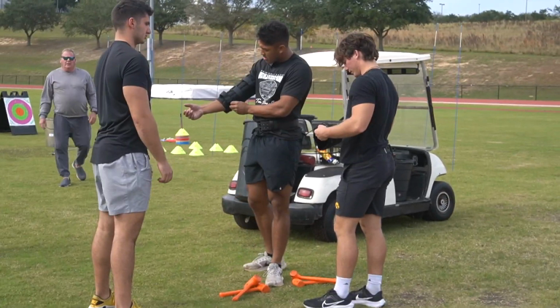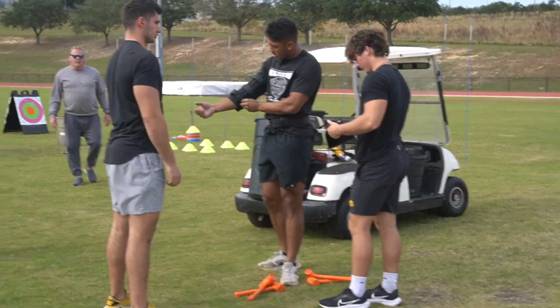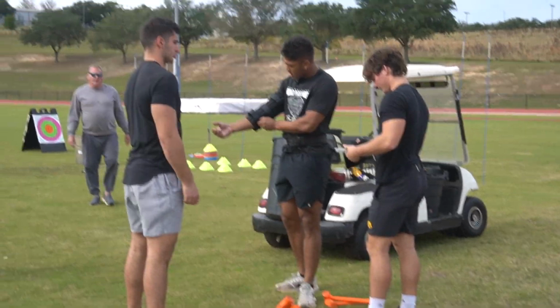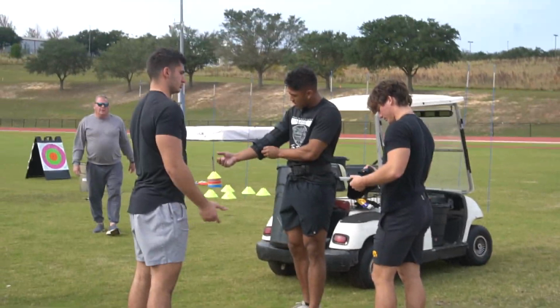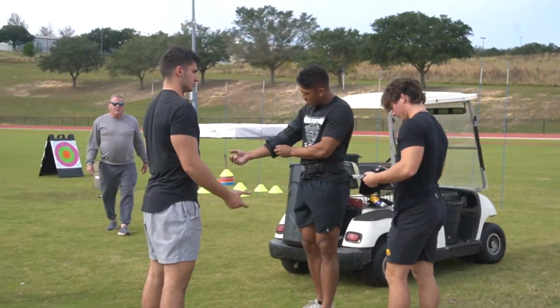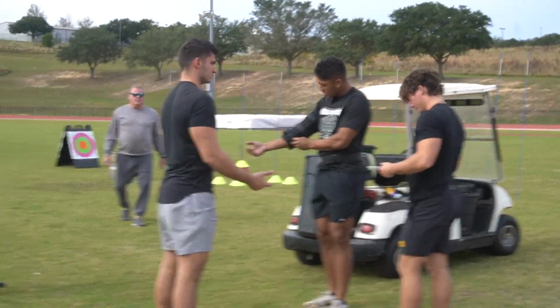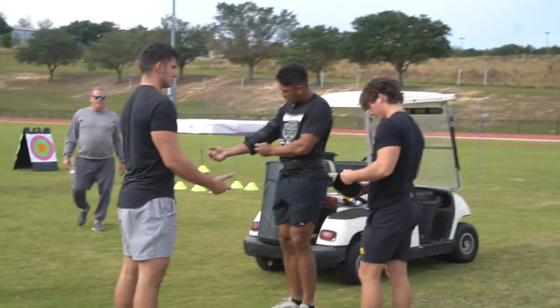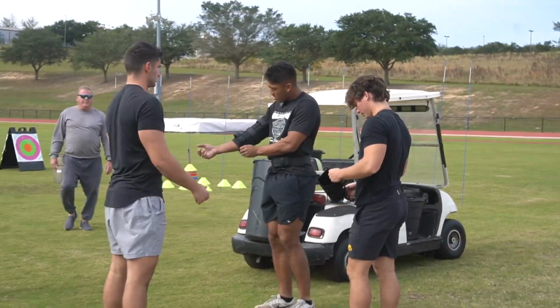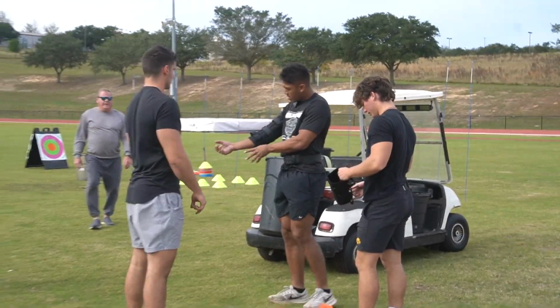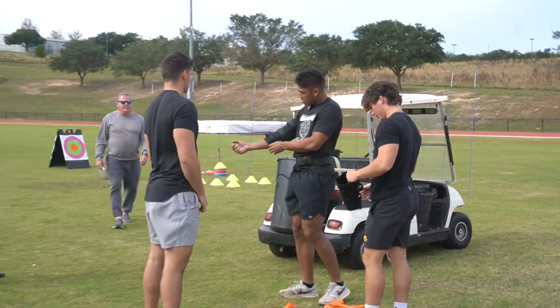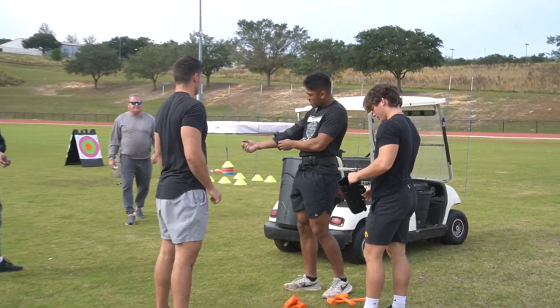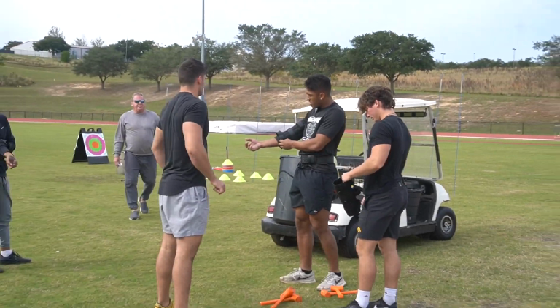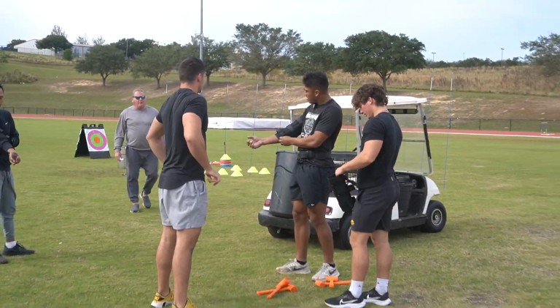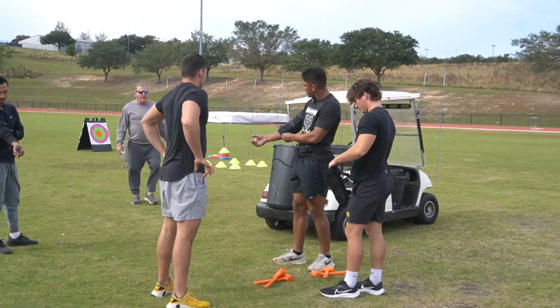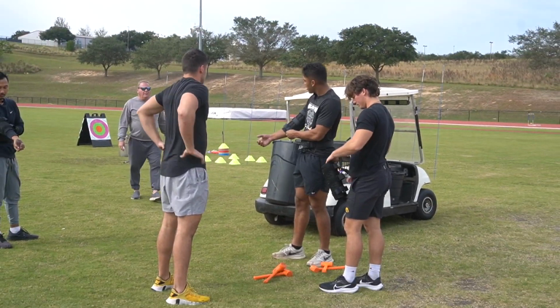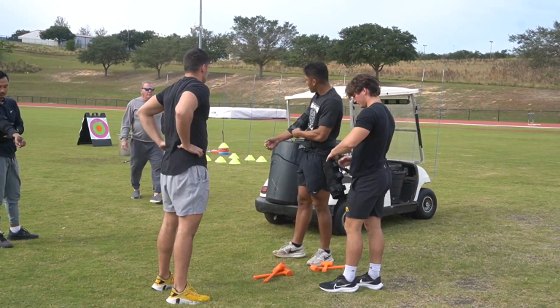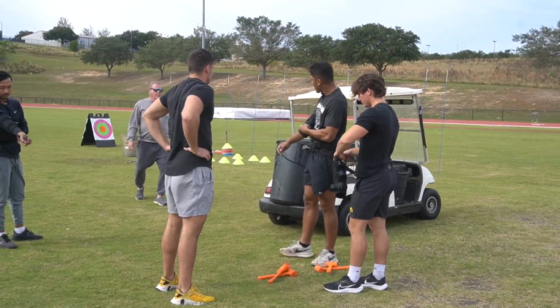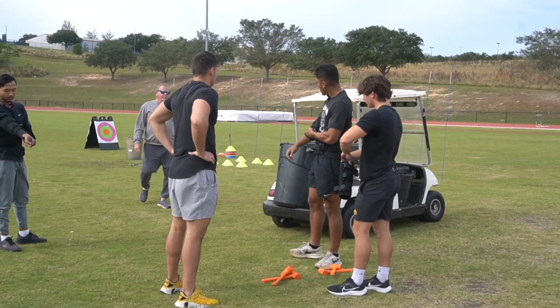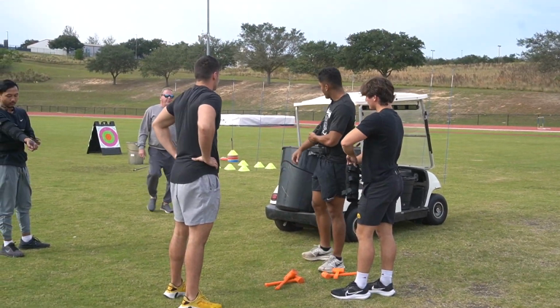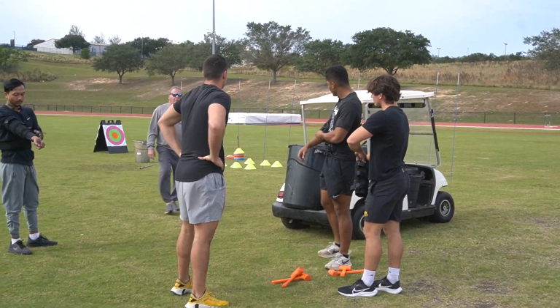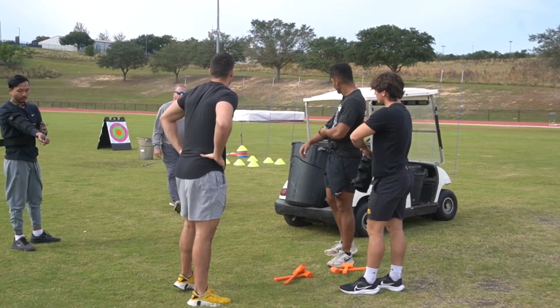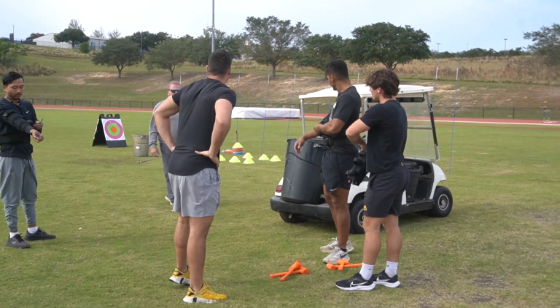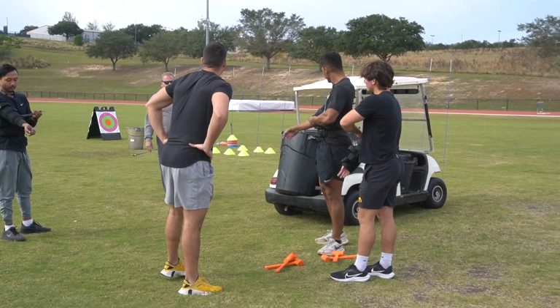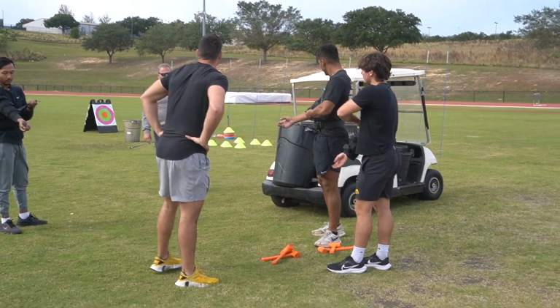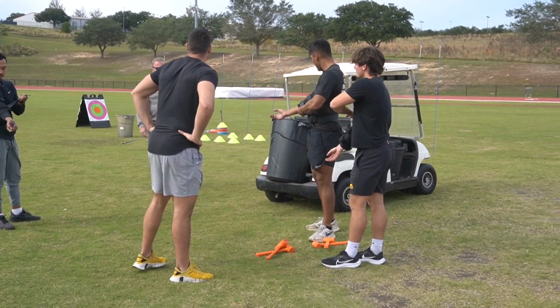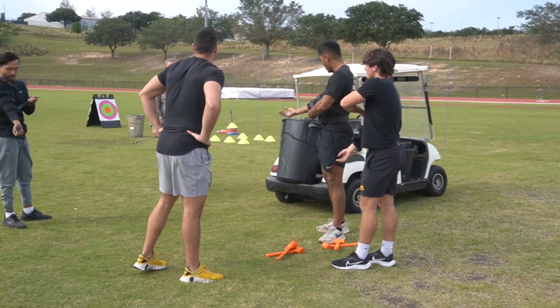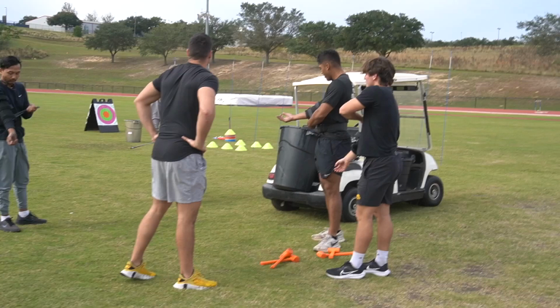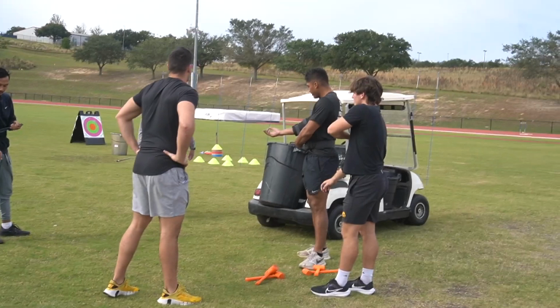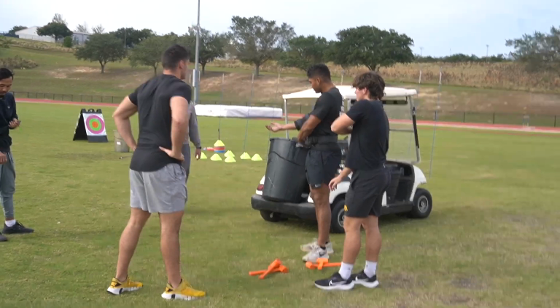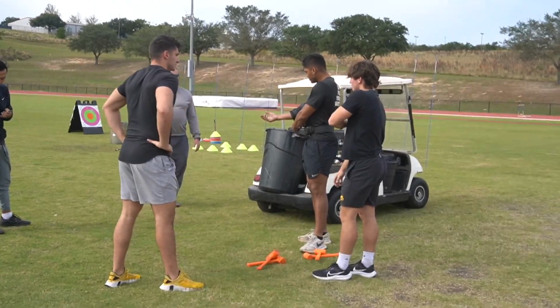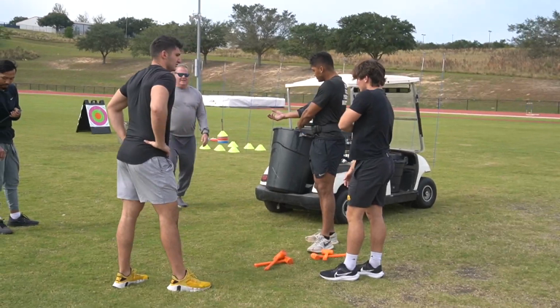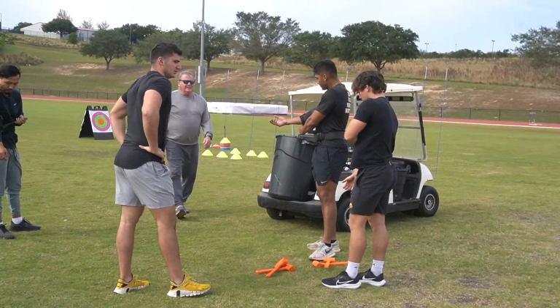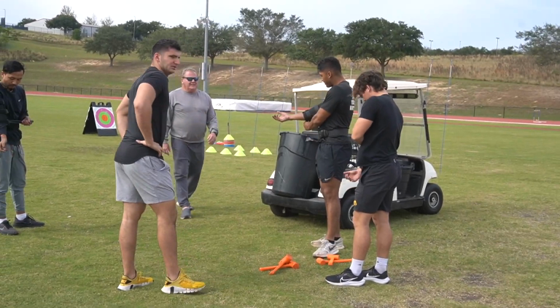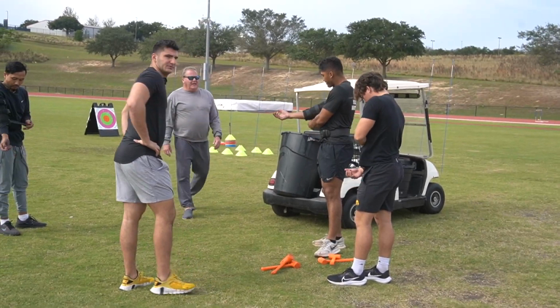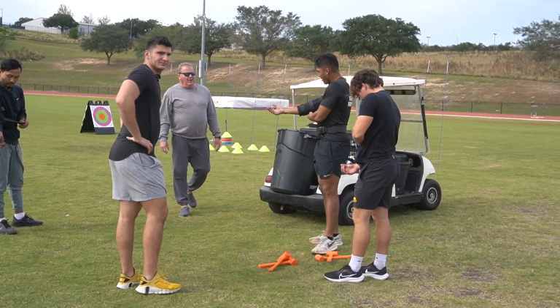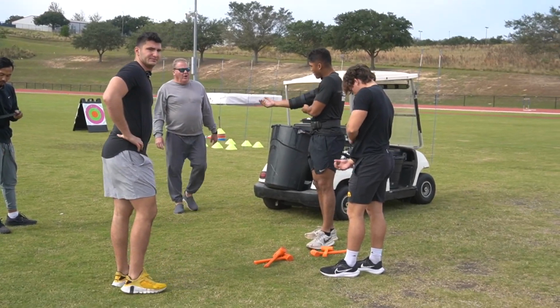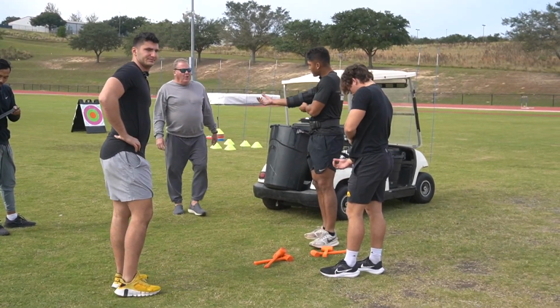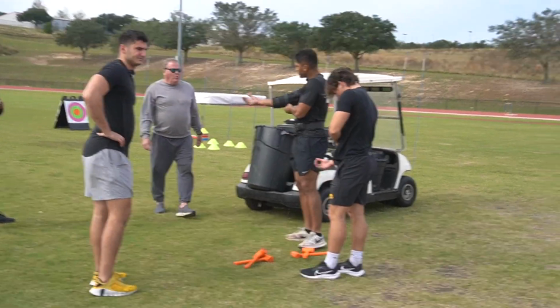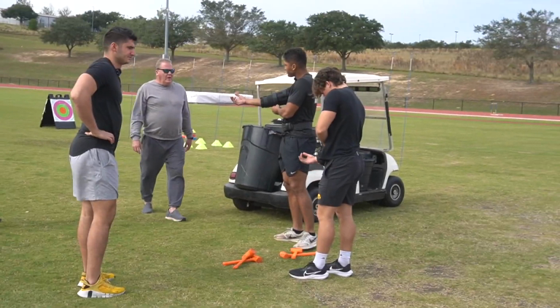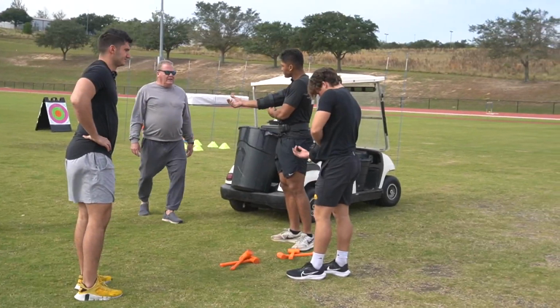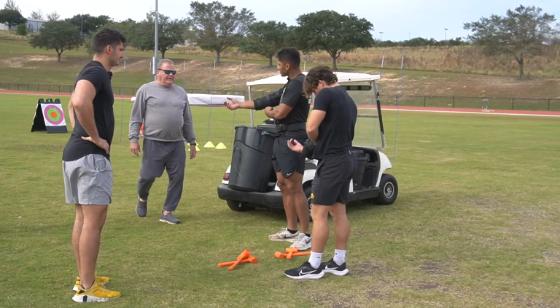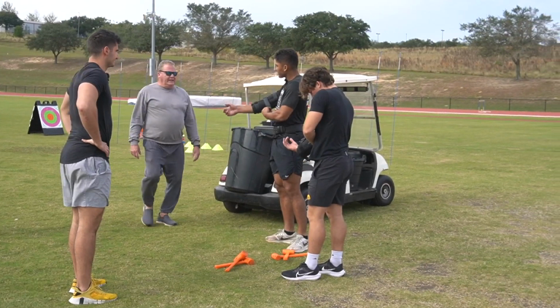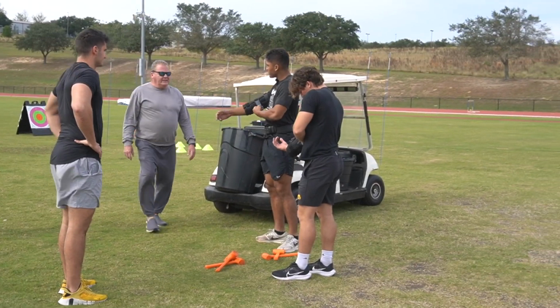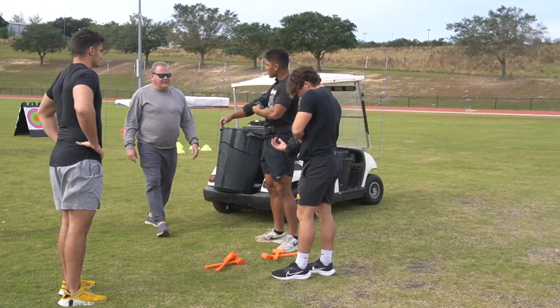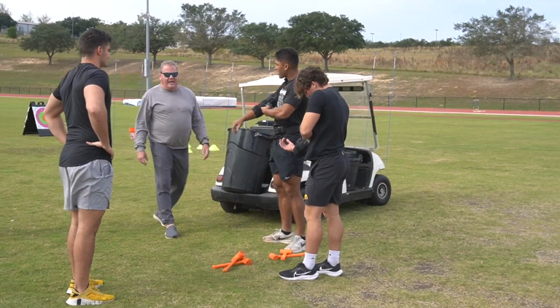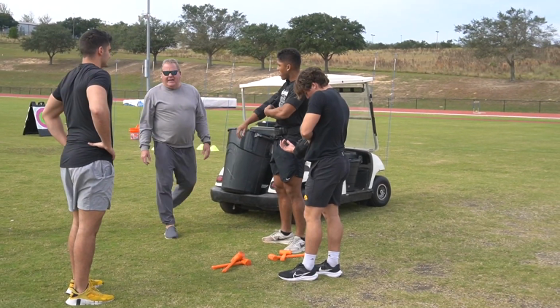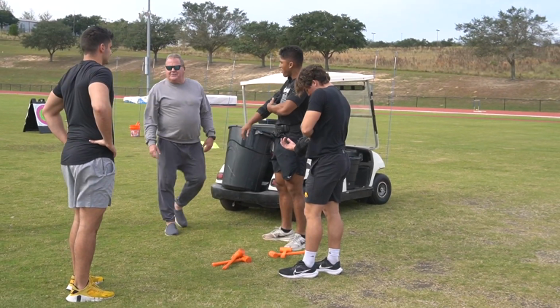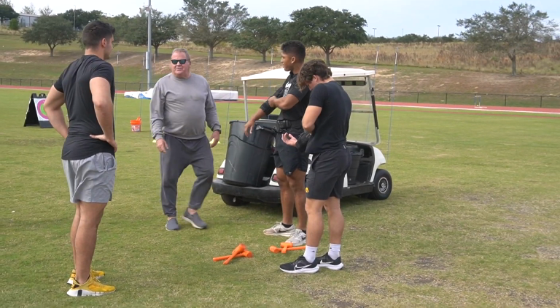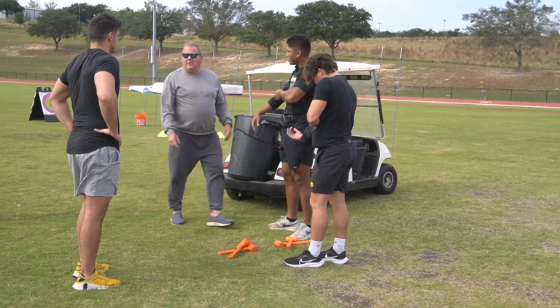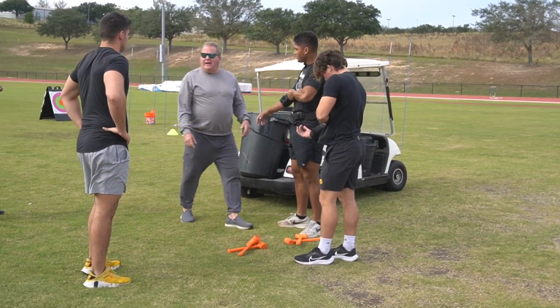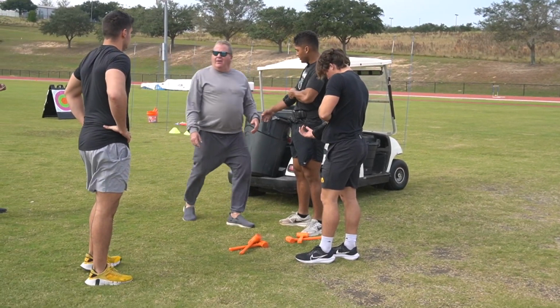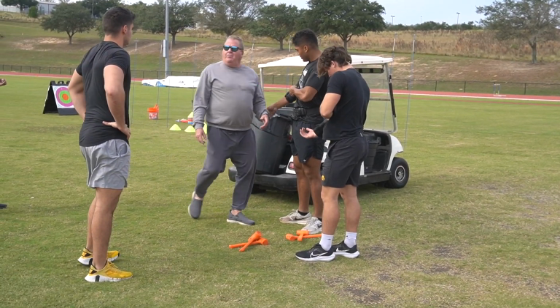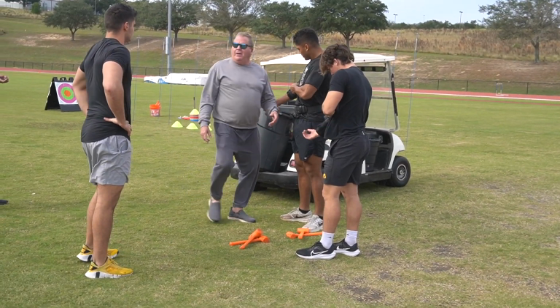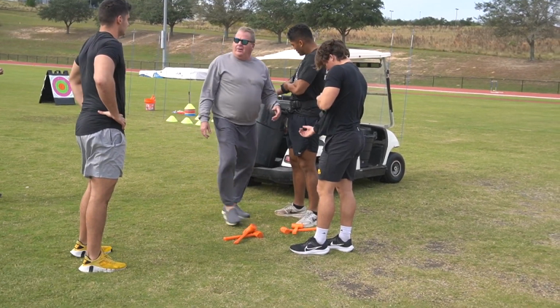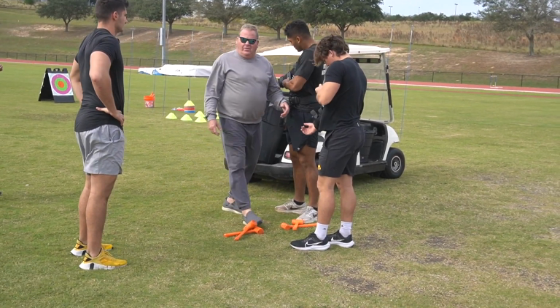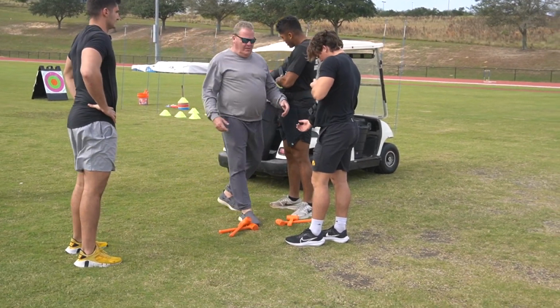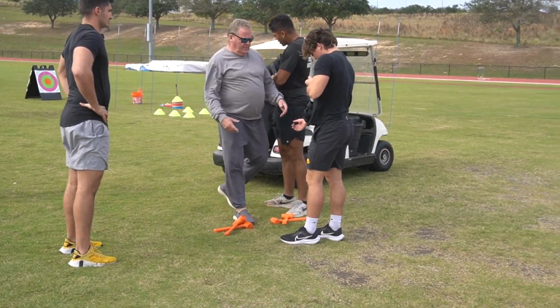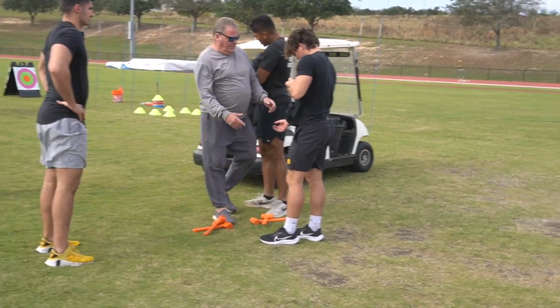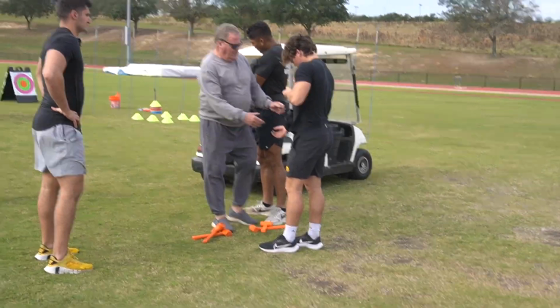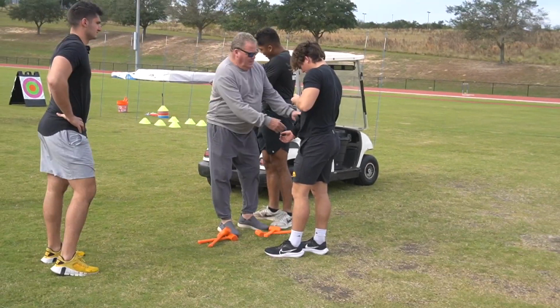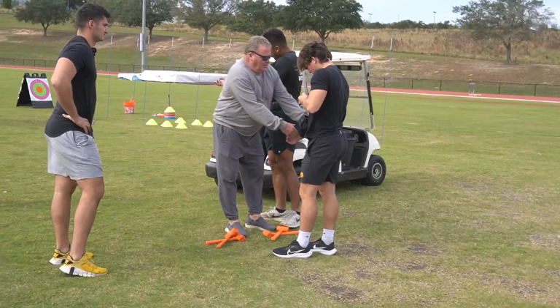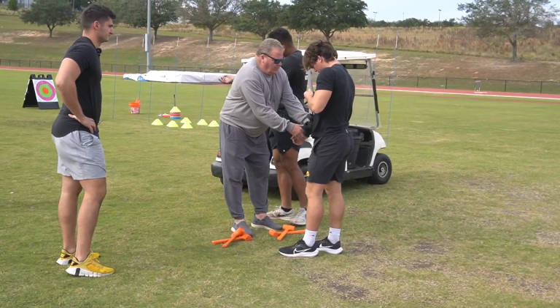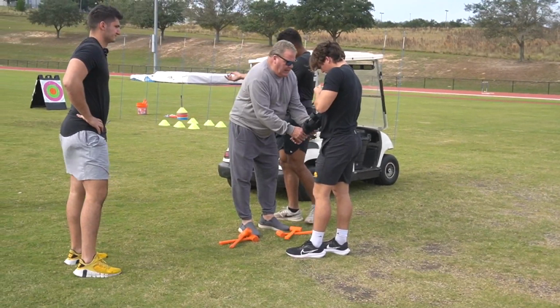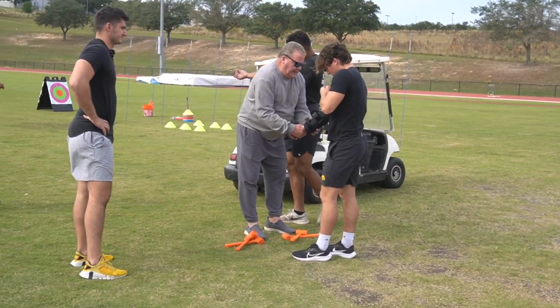The biggest problem with throwers is they all want to engage their elbow.